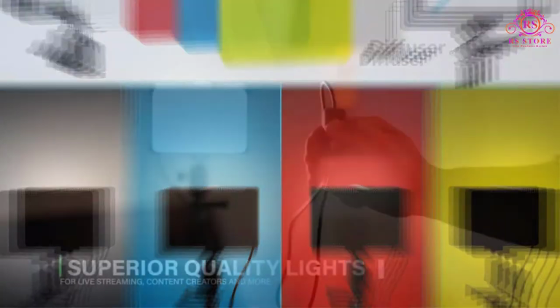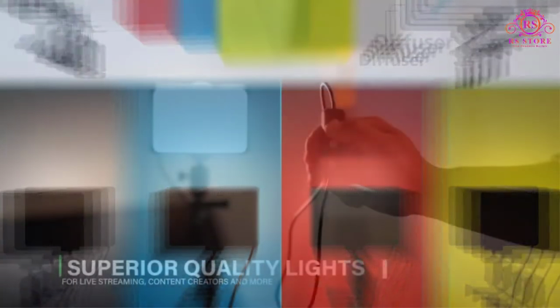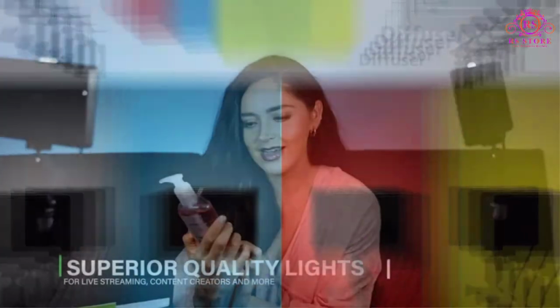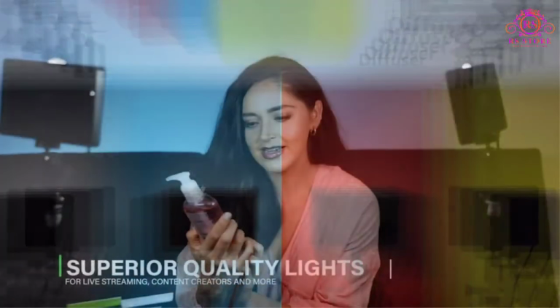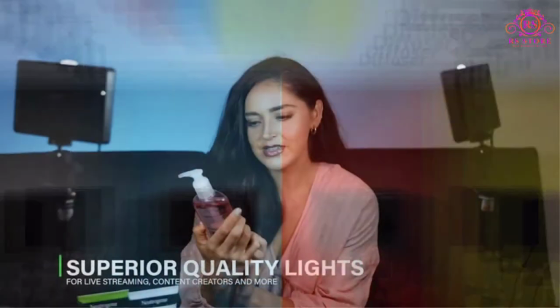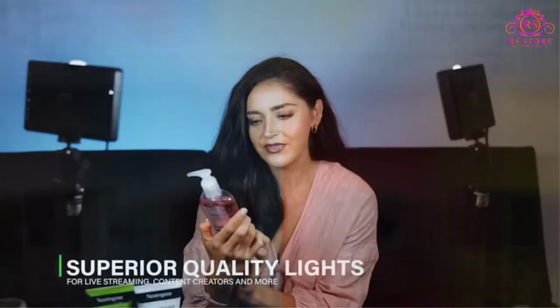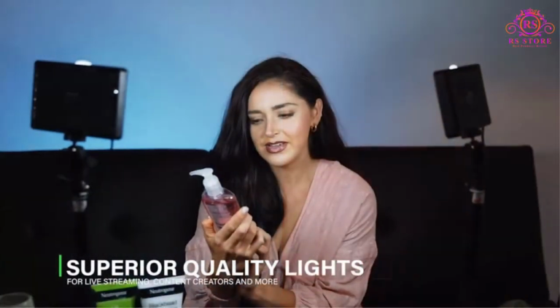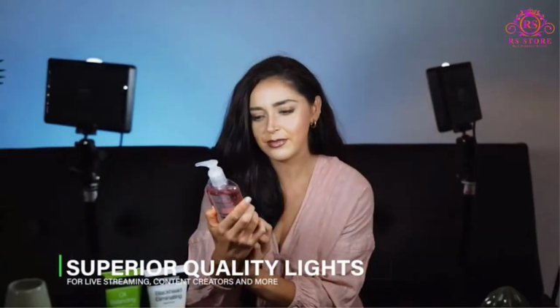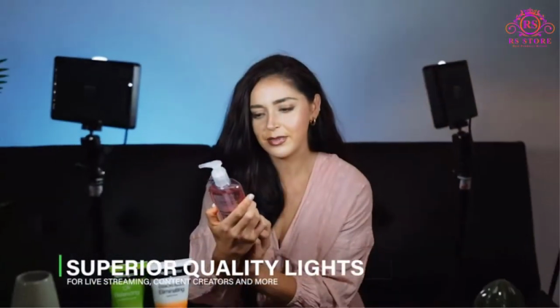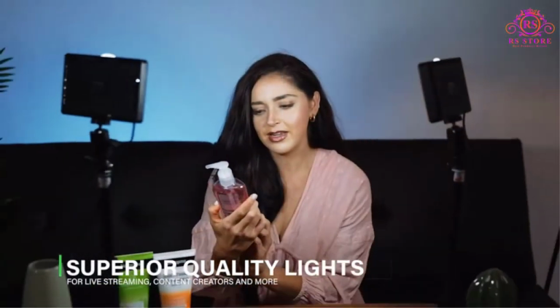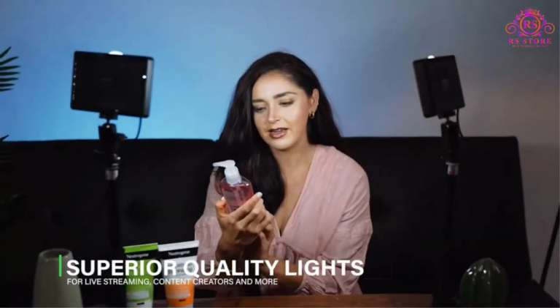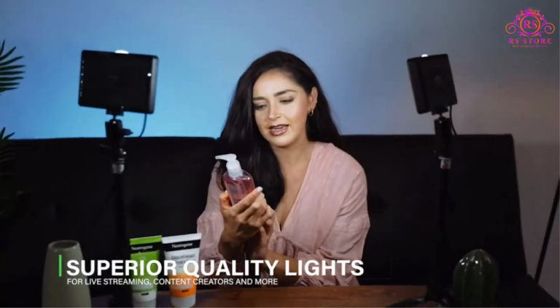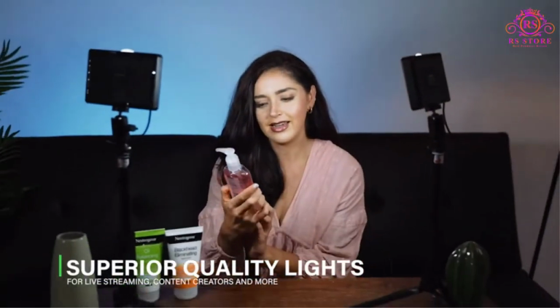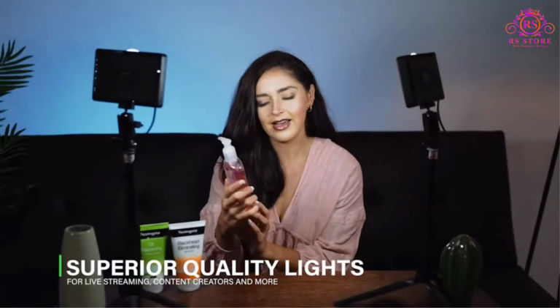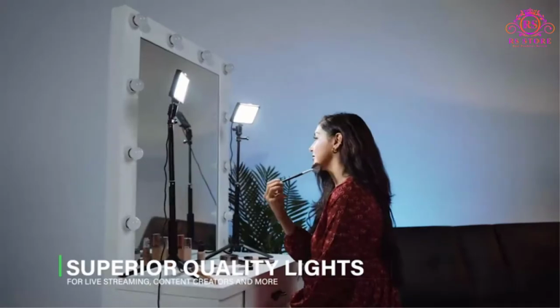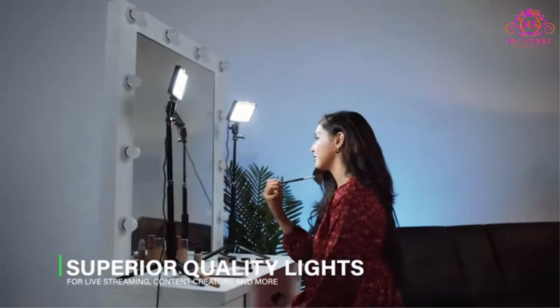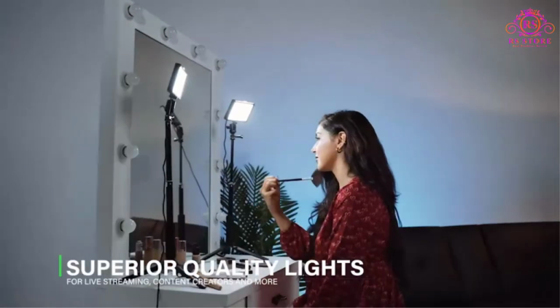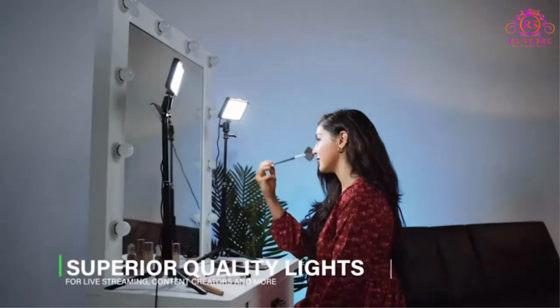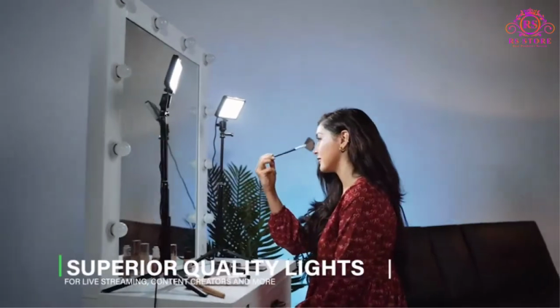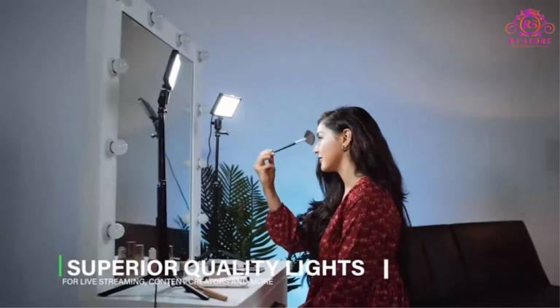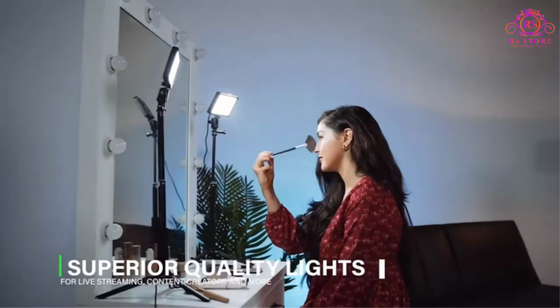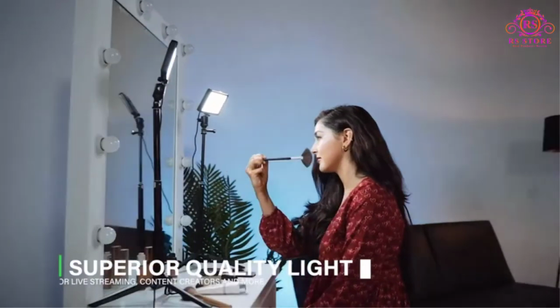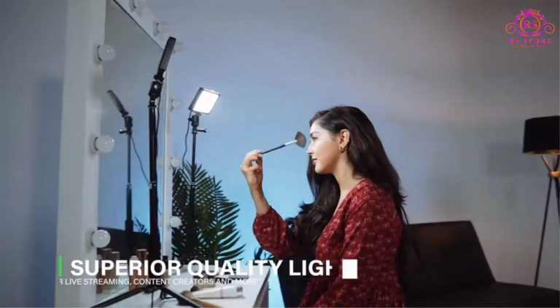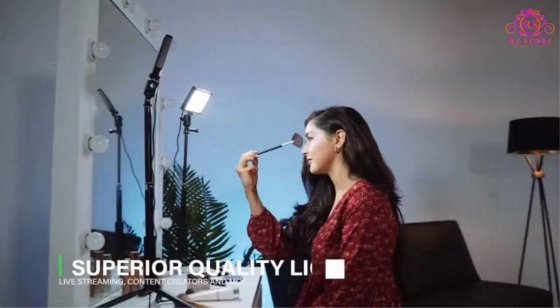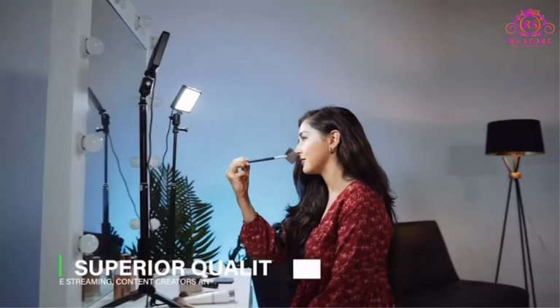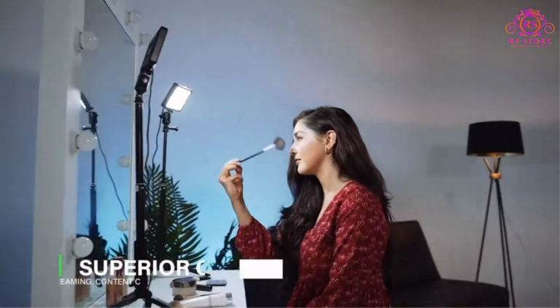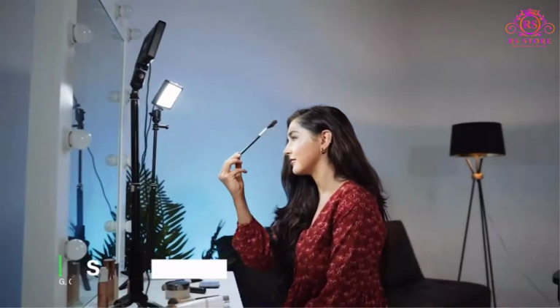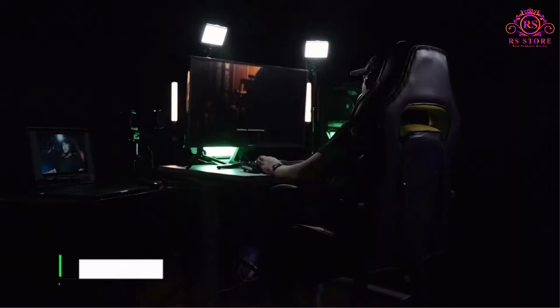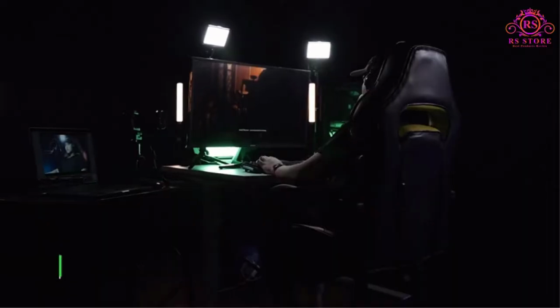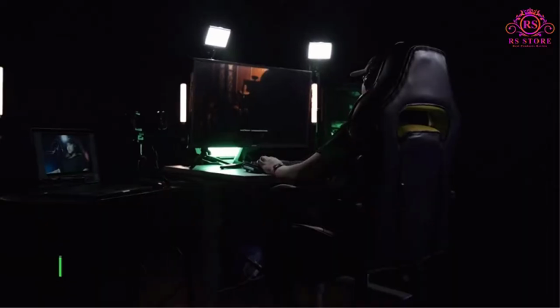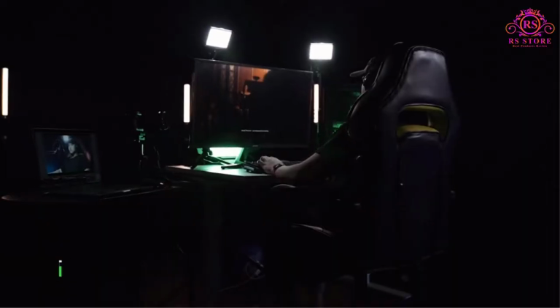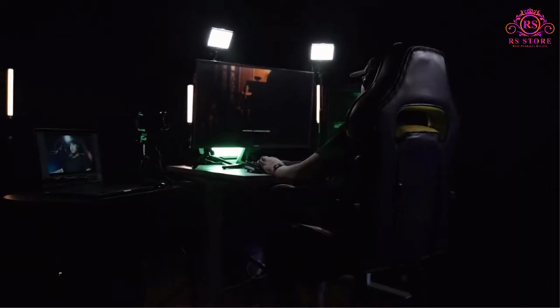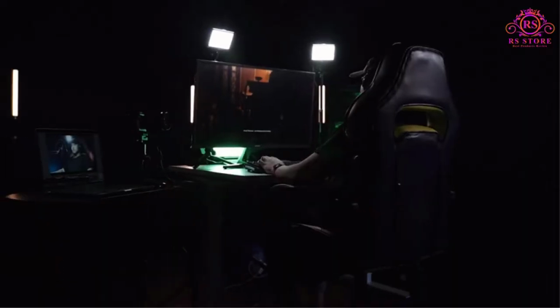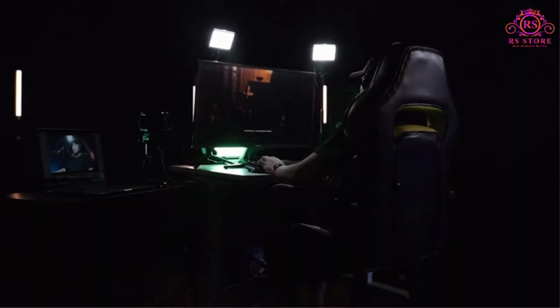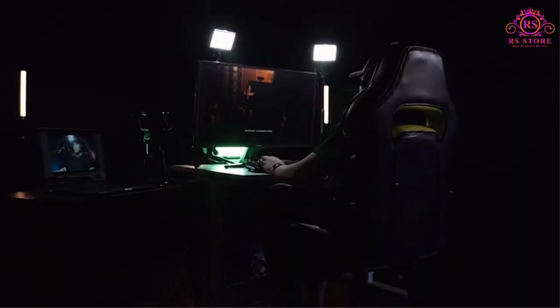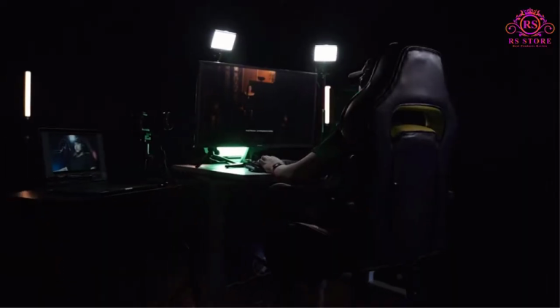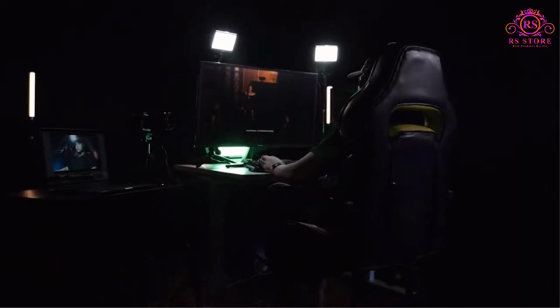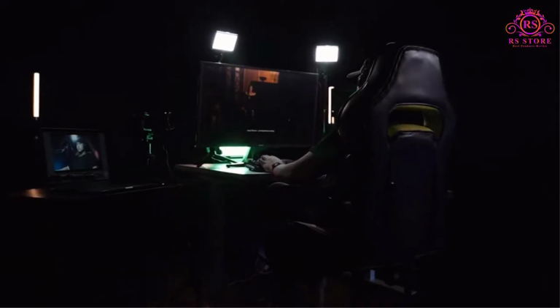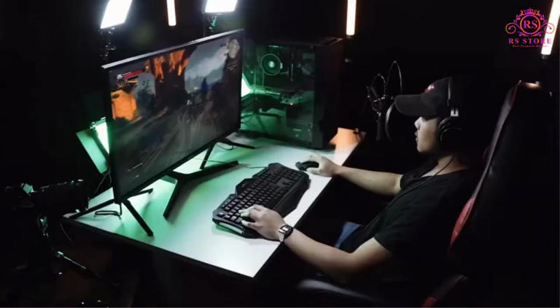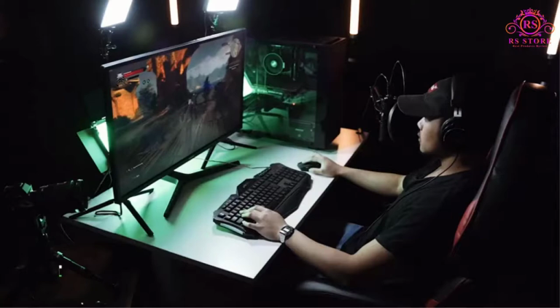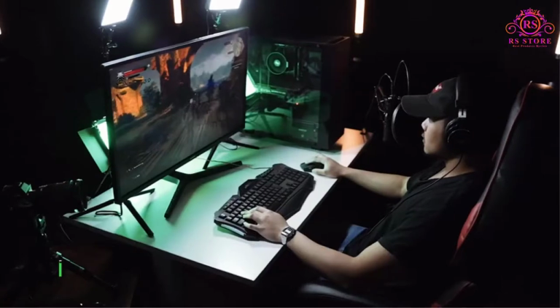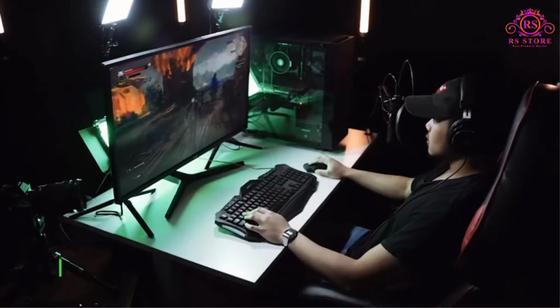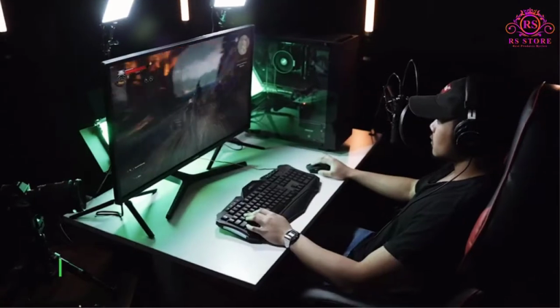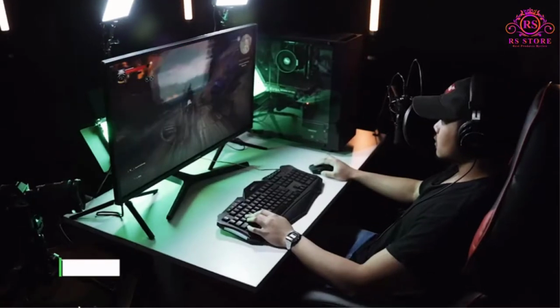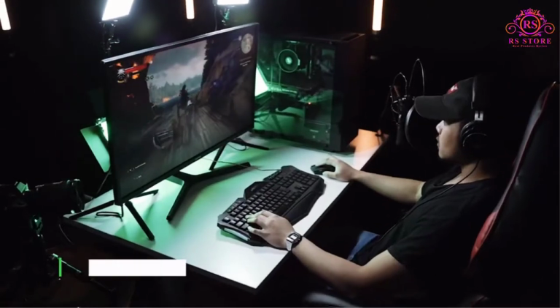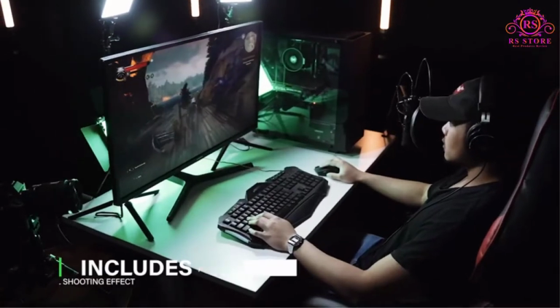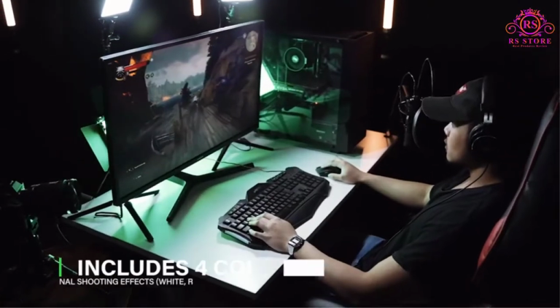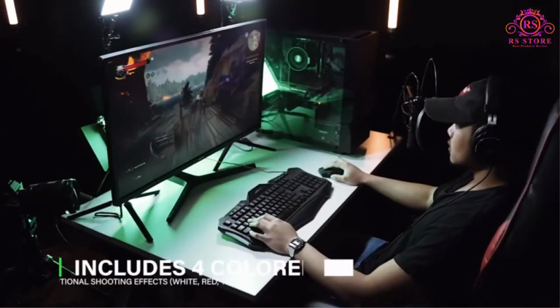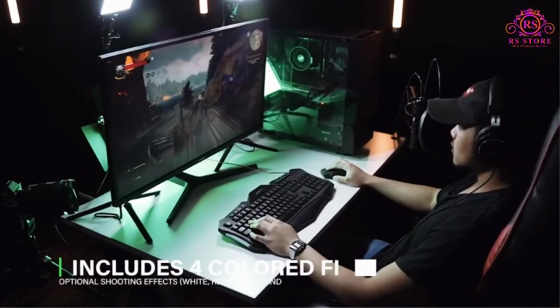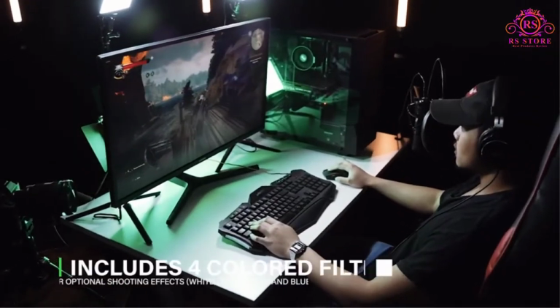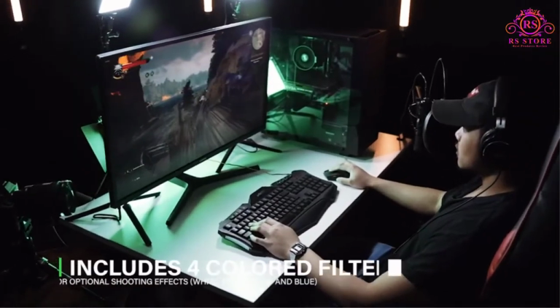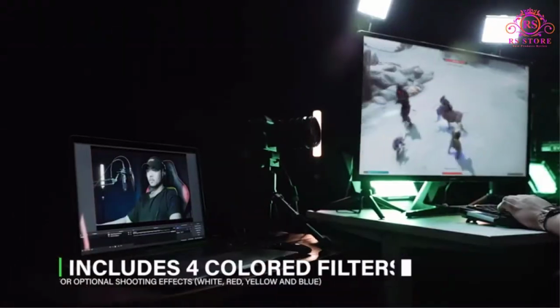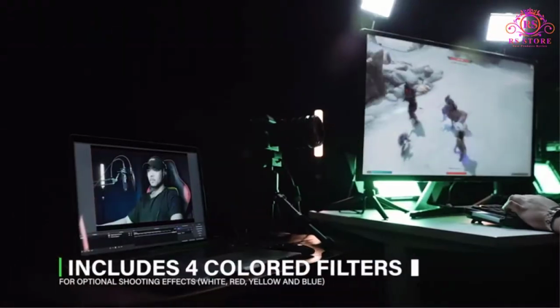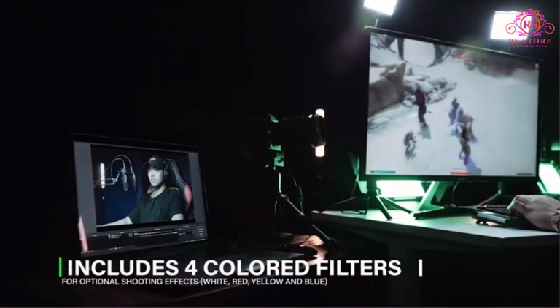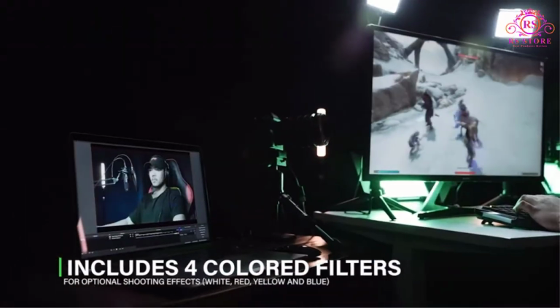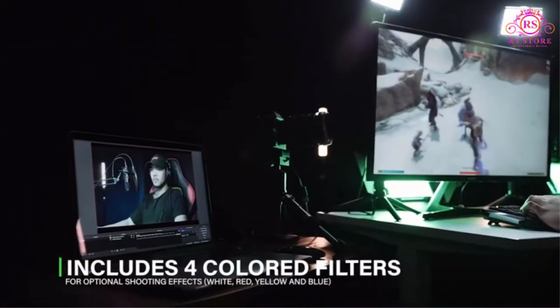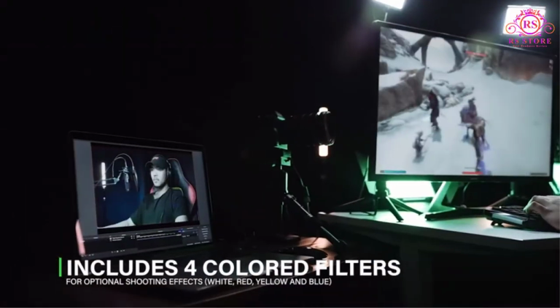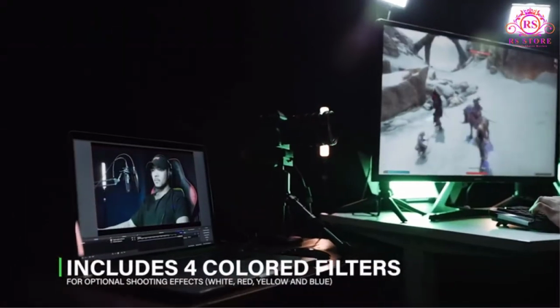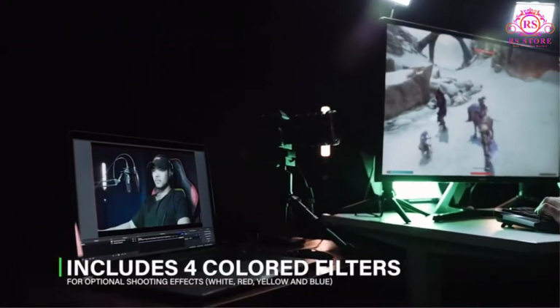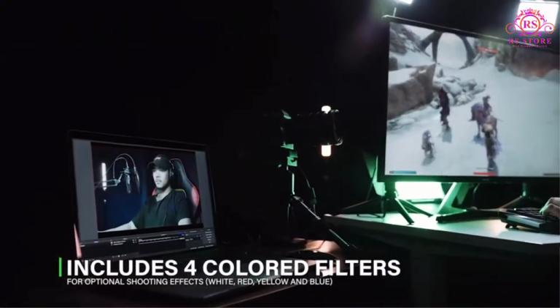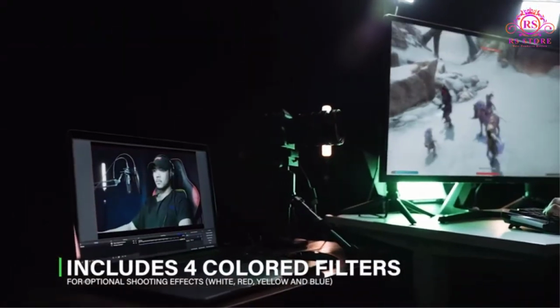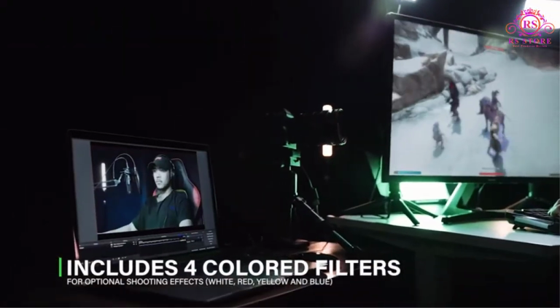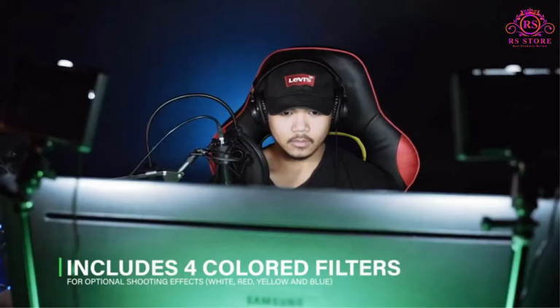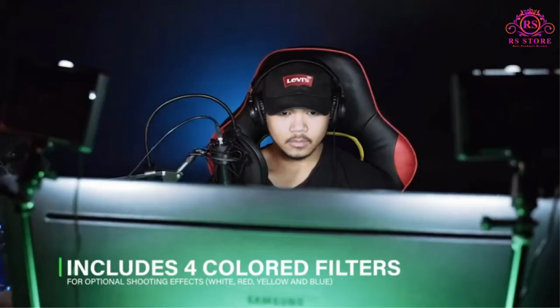Along with that, two light filters of red, yellow, and blue color each, and two diffusers are also included in the package.